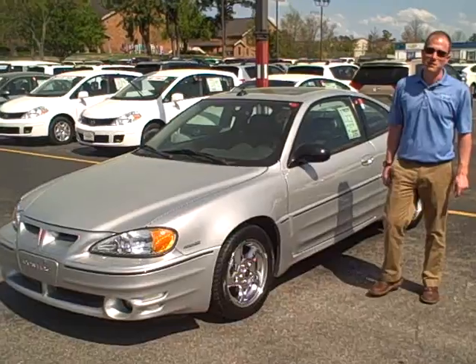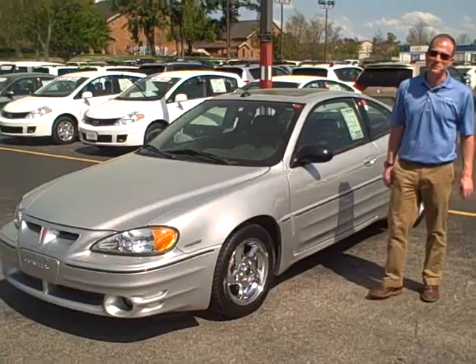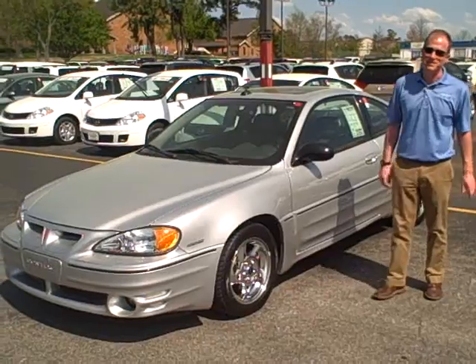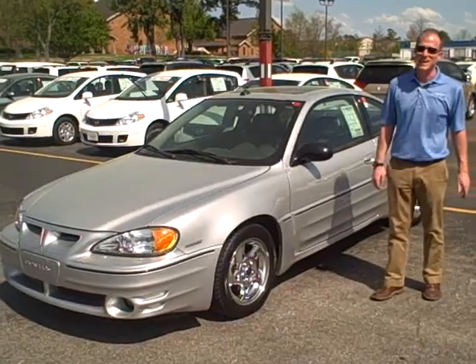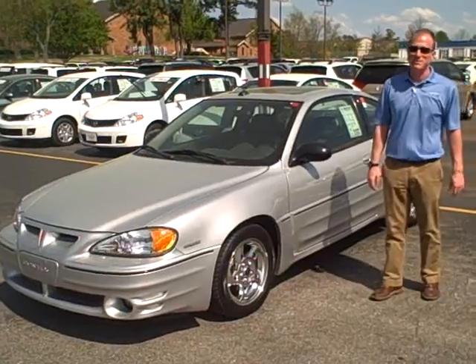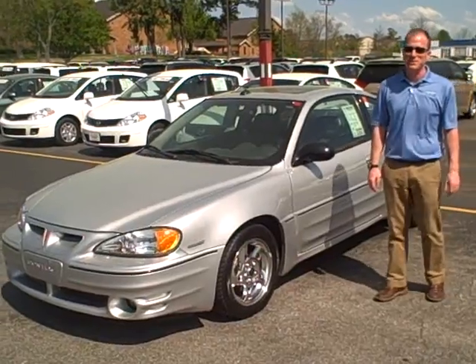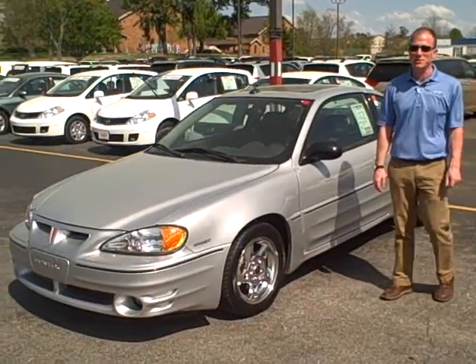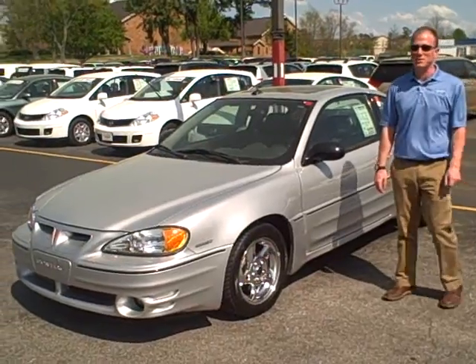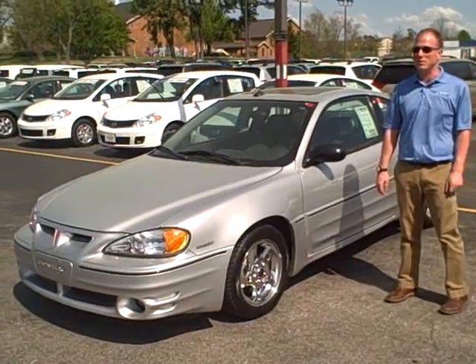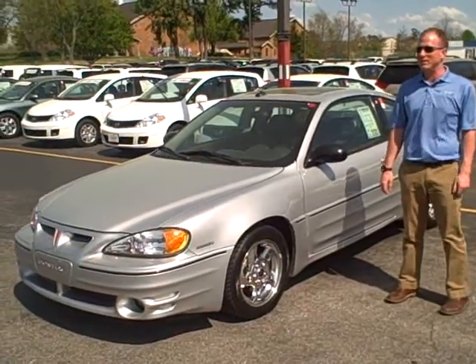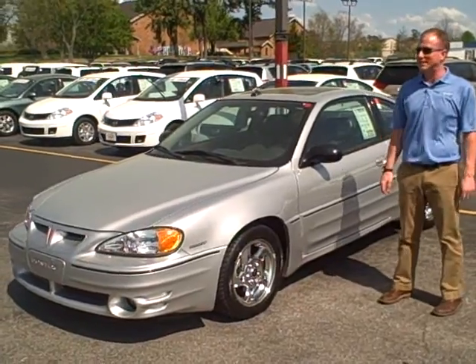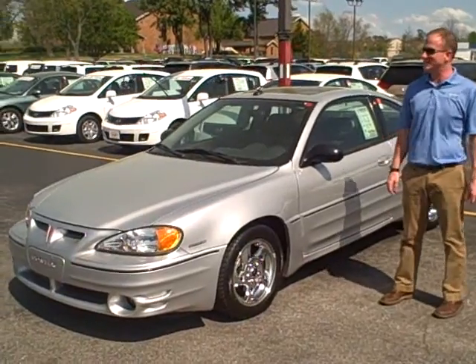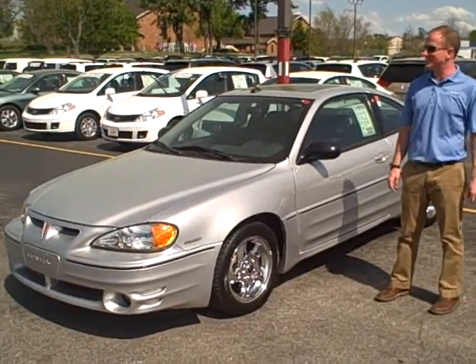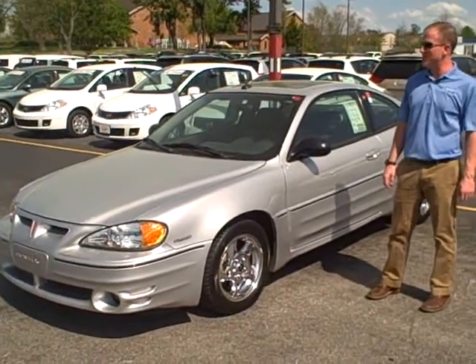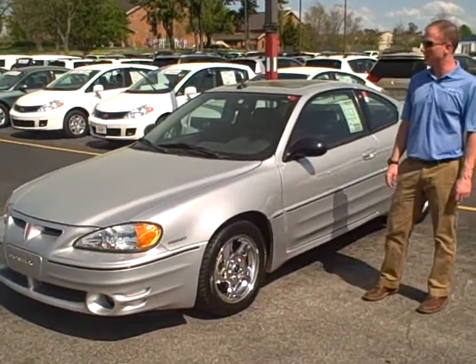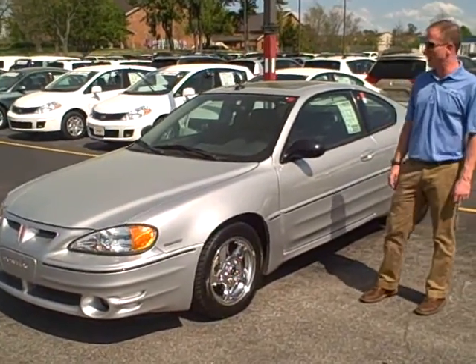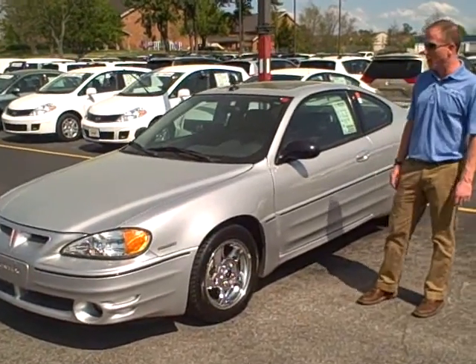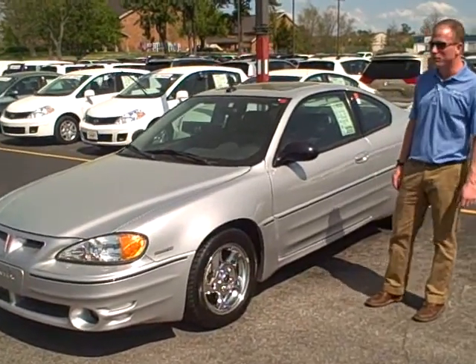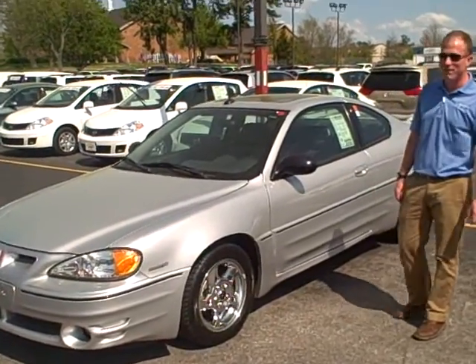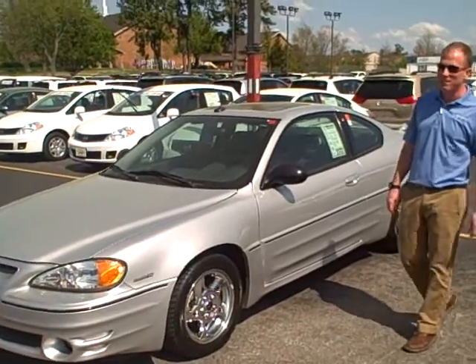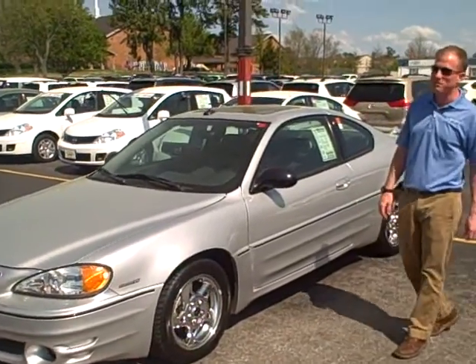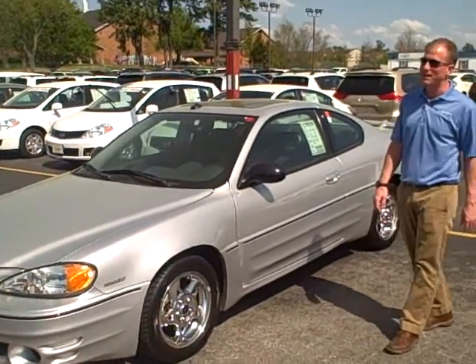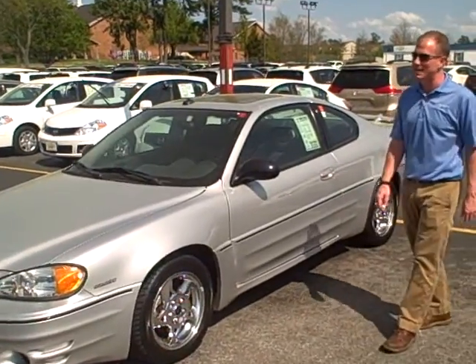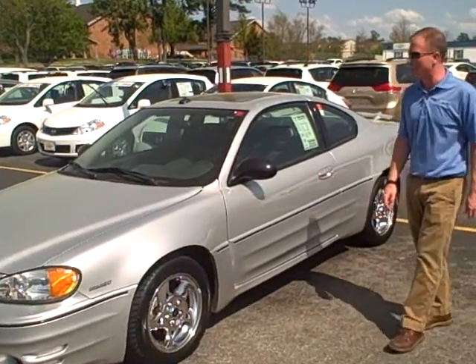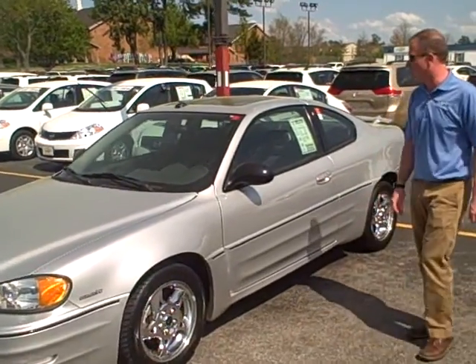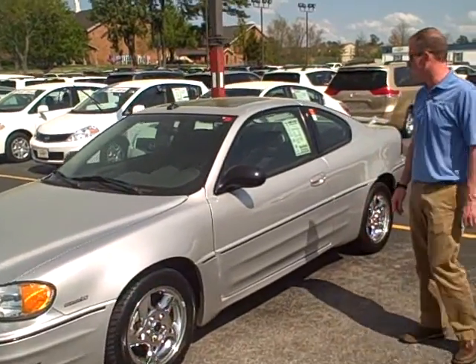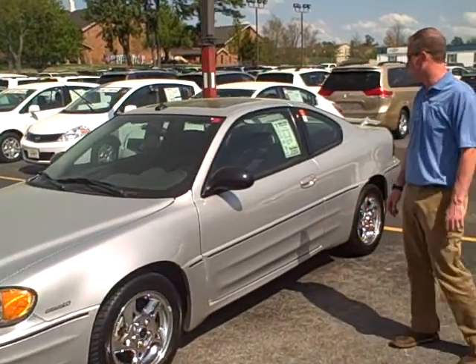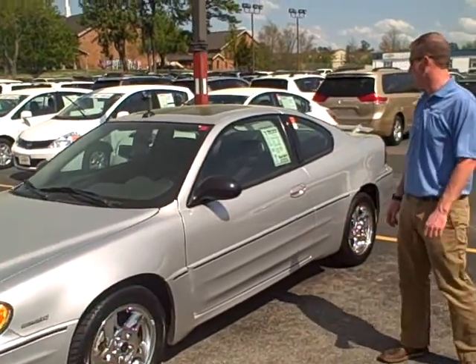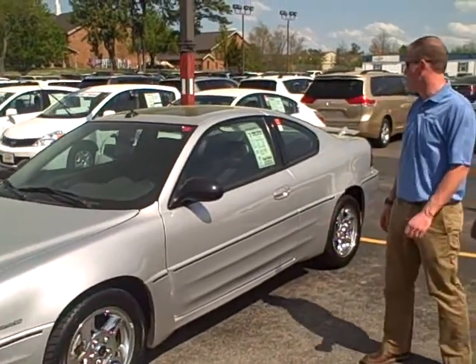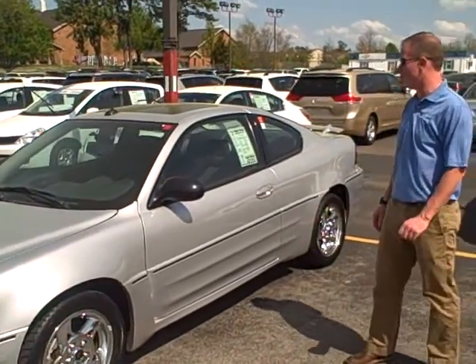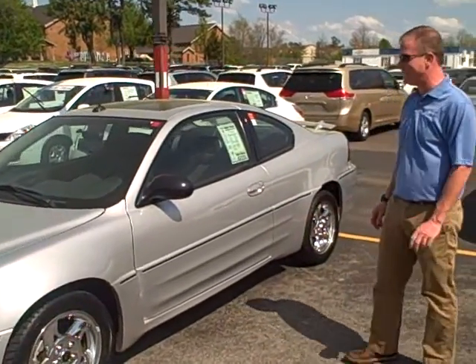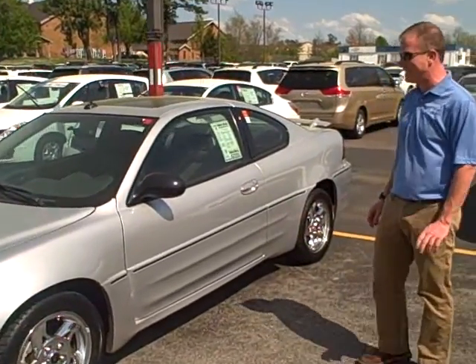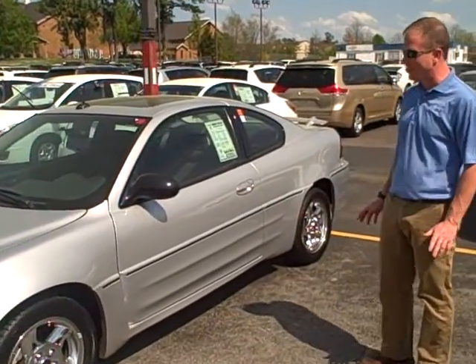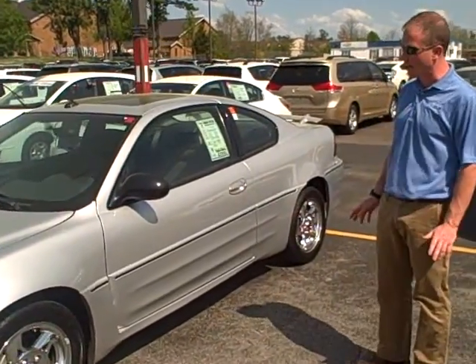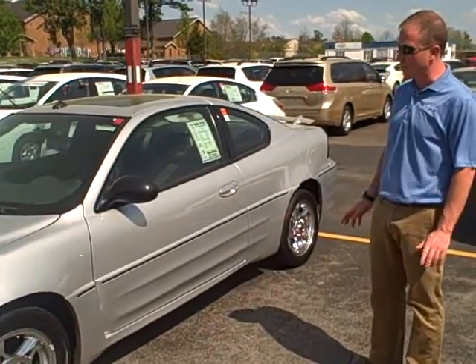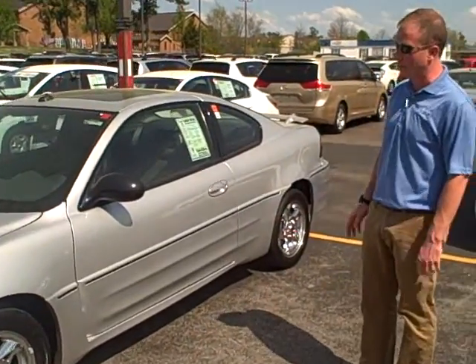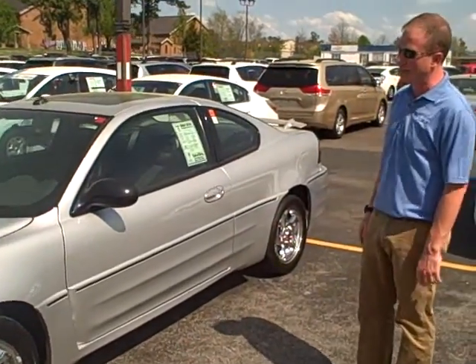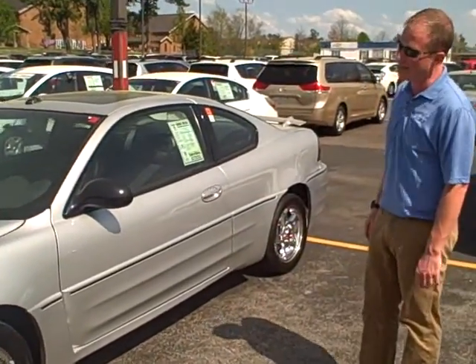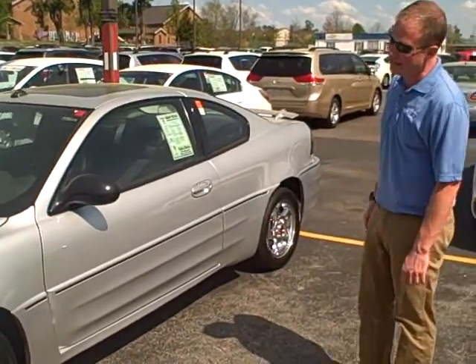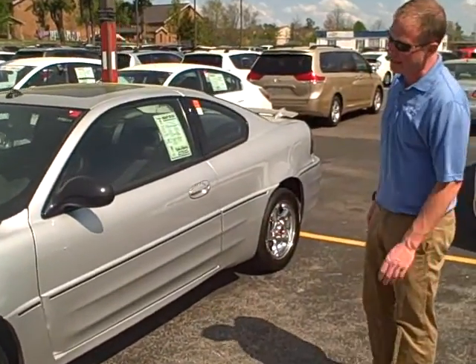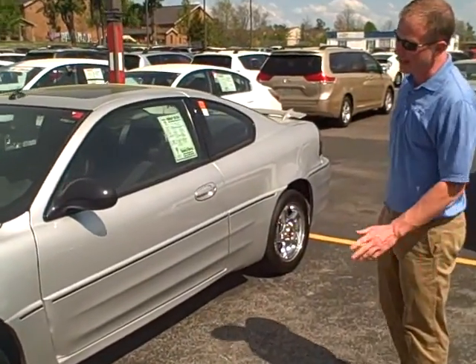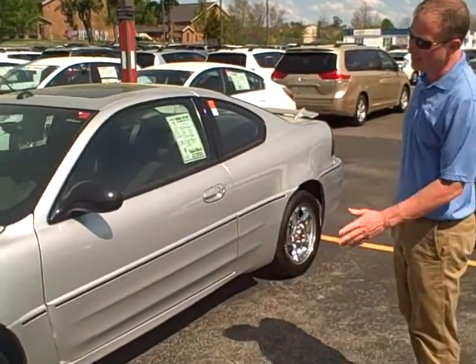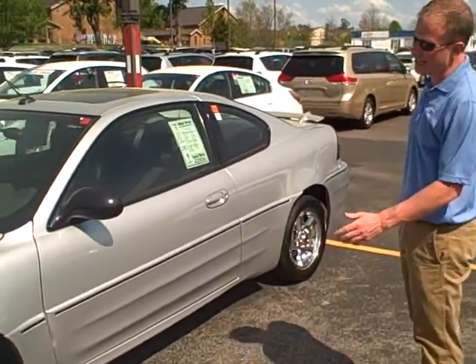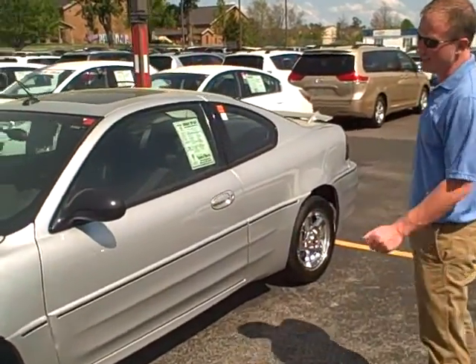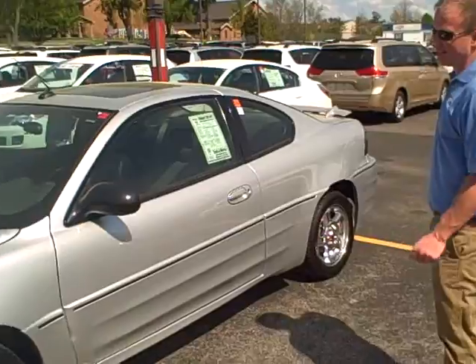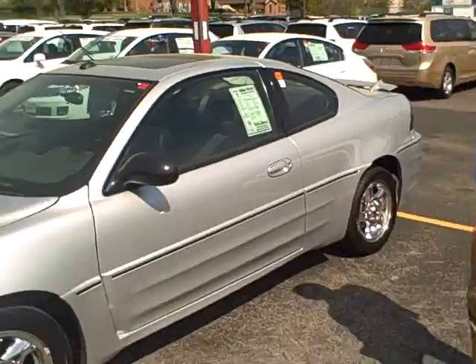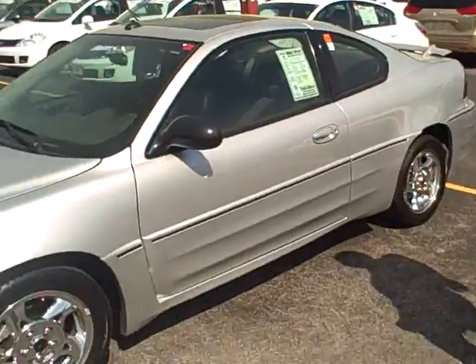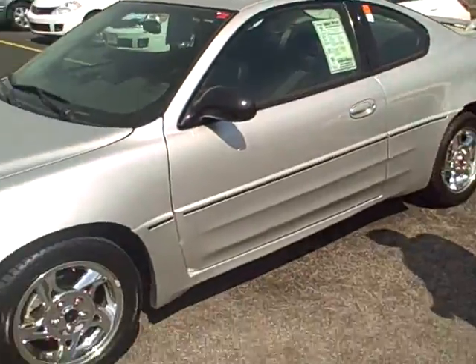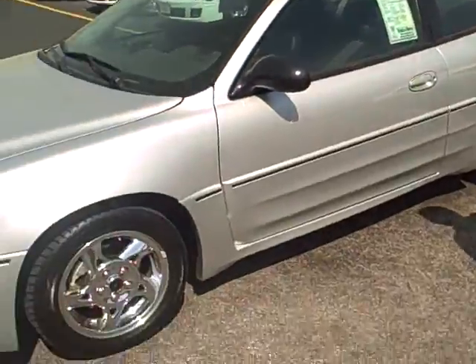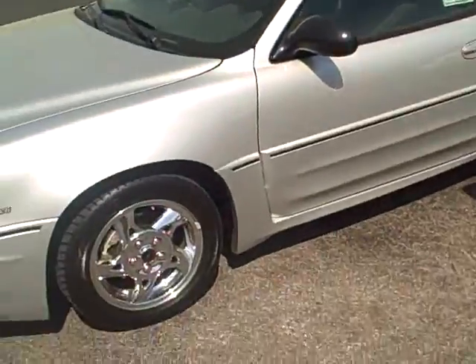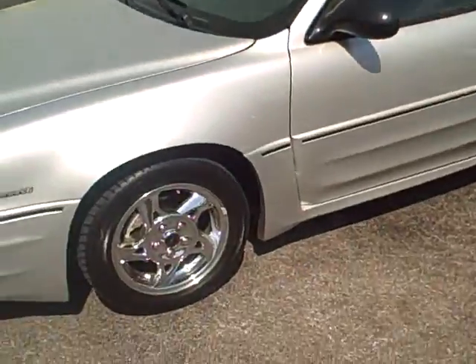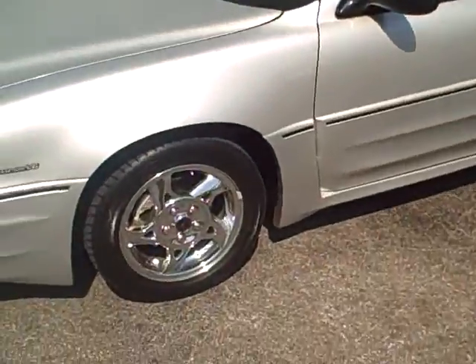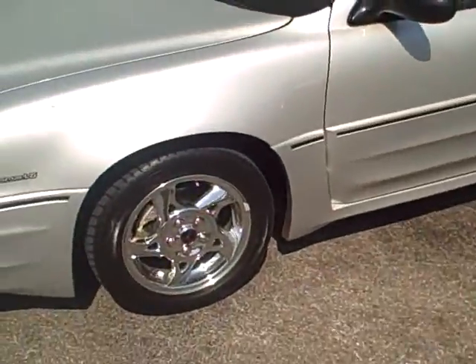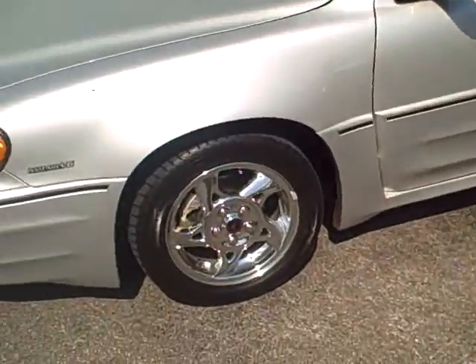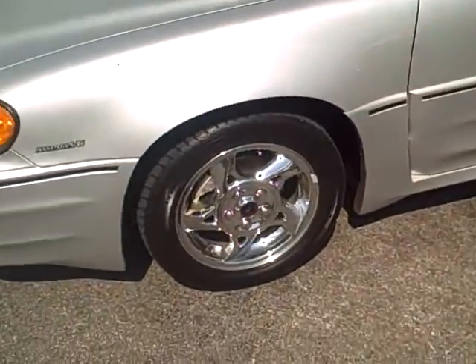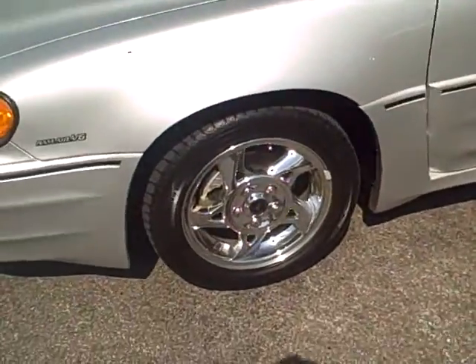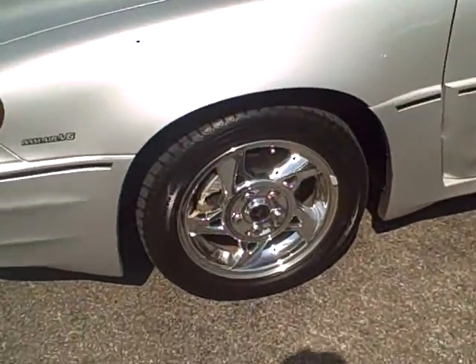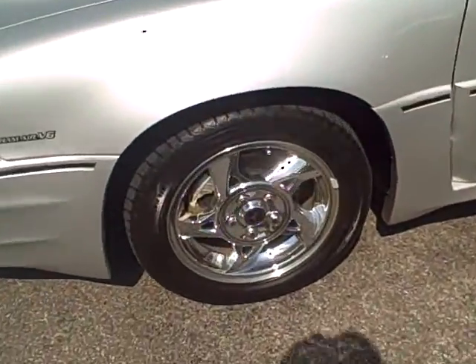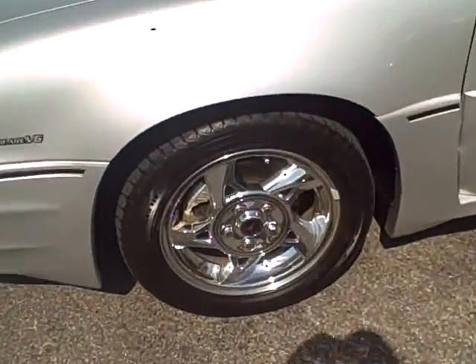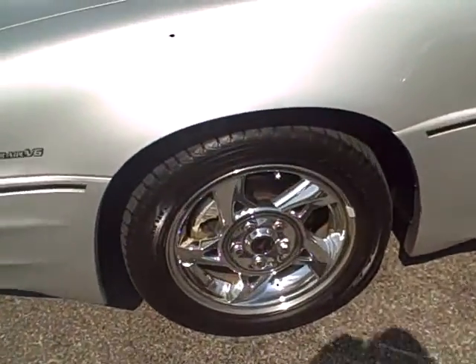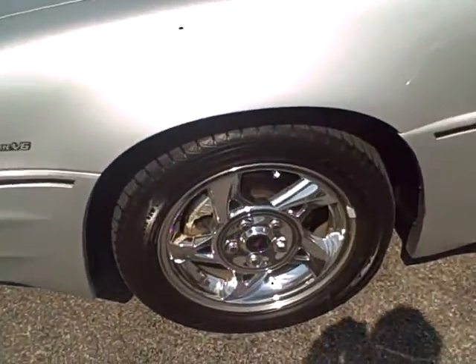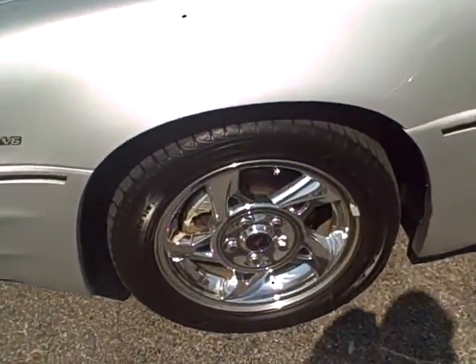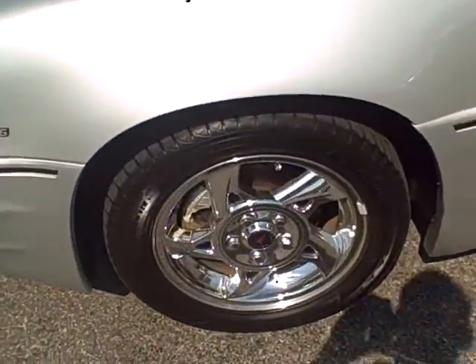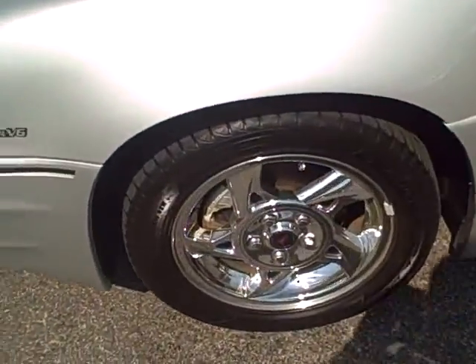Hi folks, this is Adam at Toyota Murray. Today we've got an '05 Pontiac Grand Prix GT. Outside, this thing's got chrome wheels on good tires.